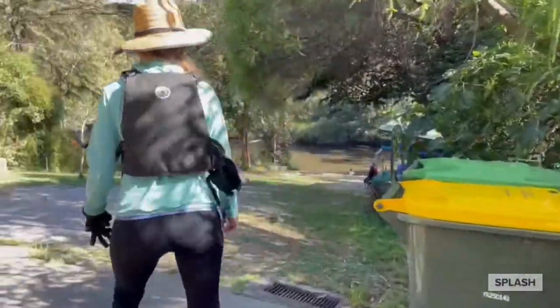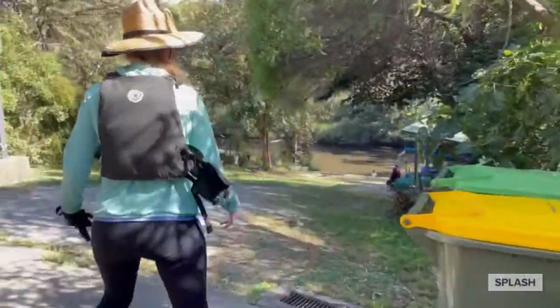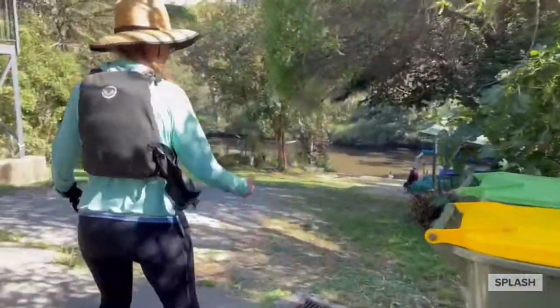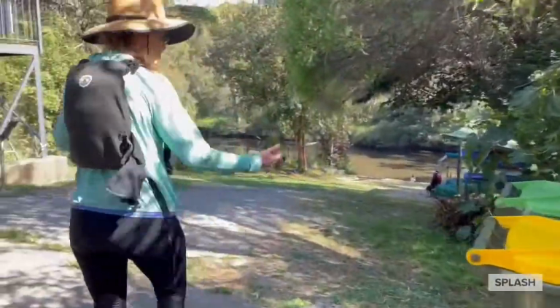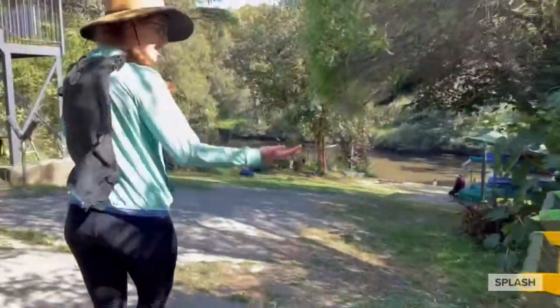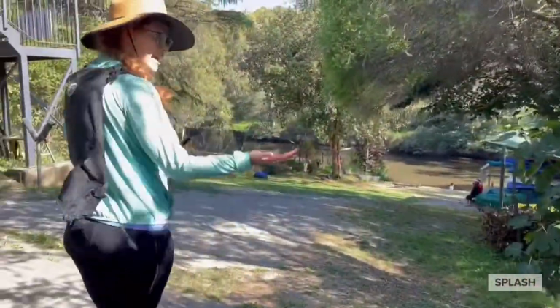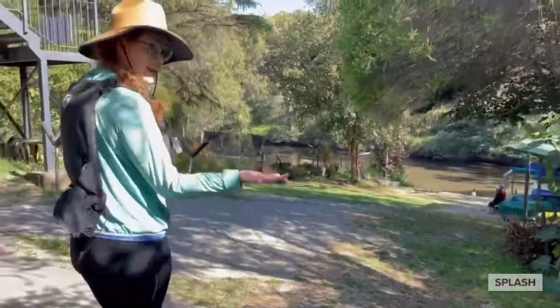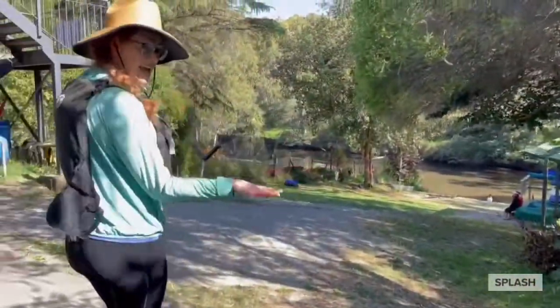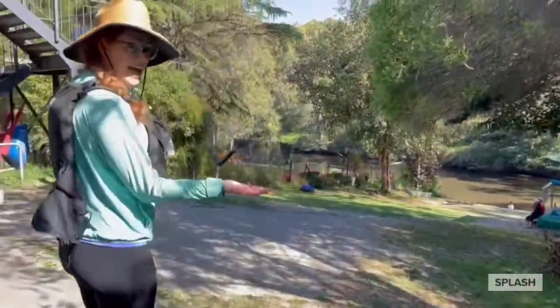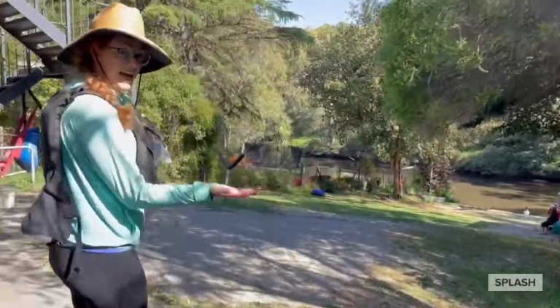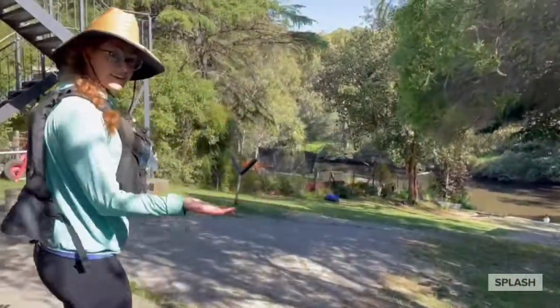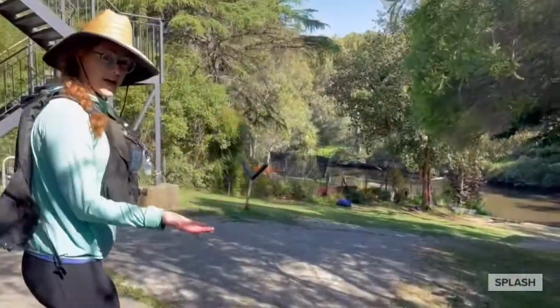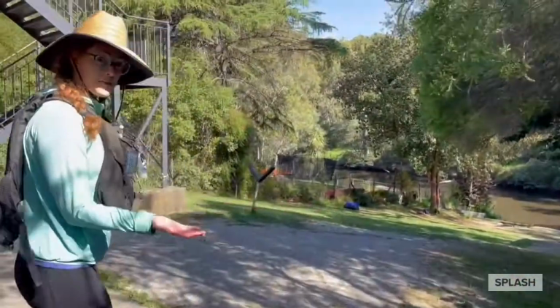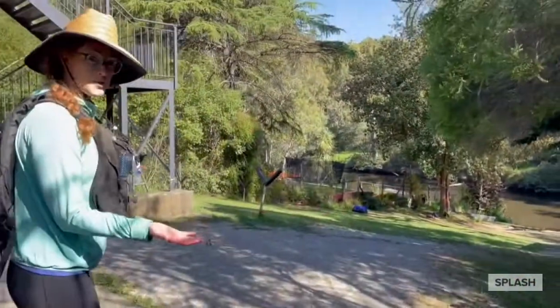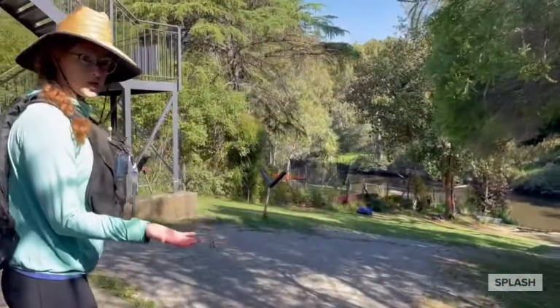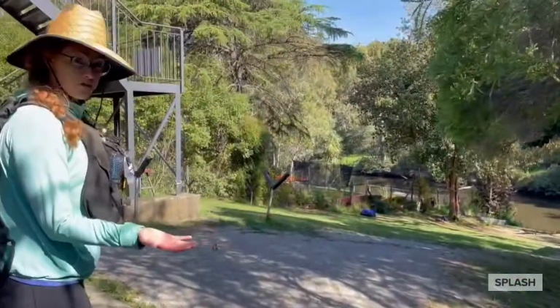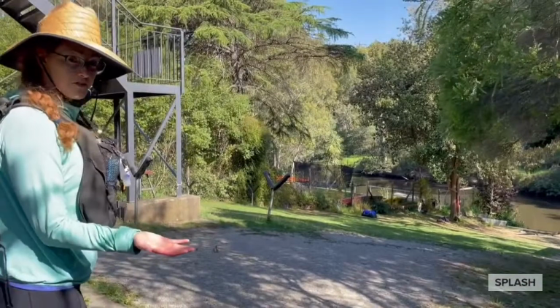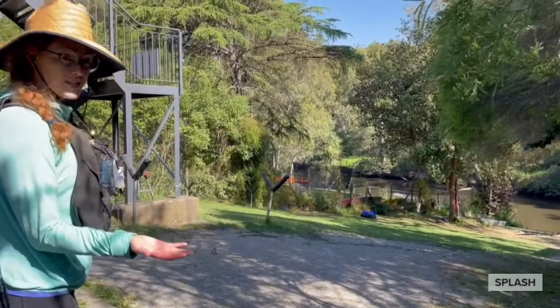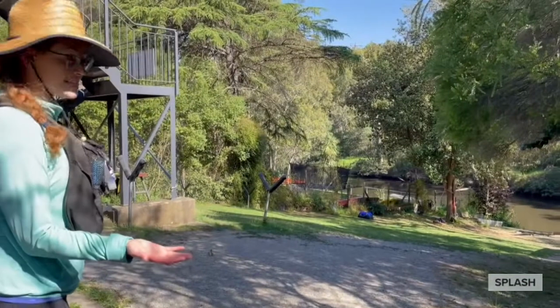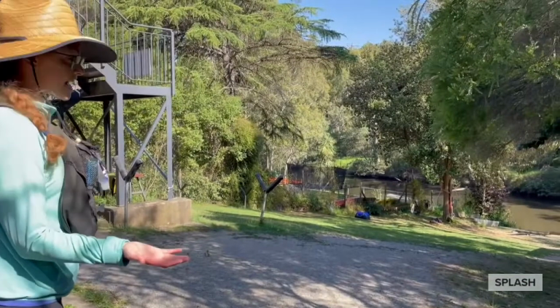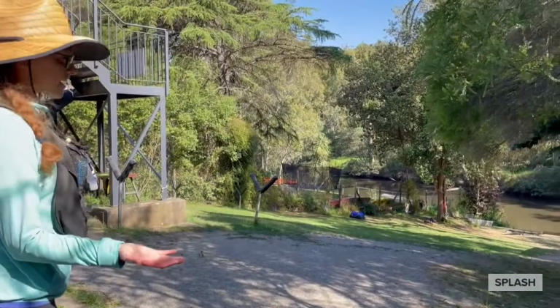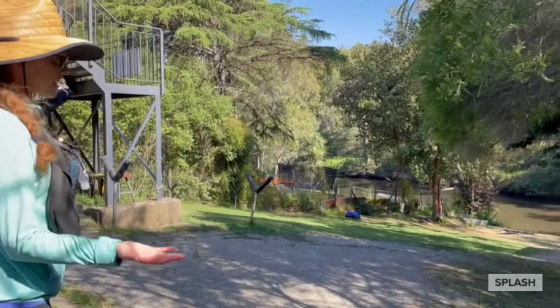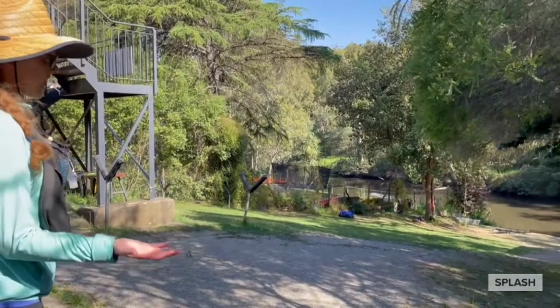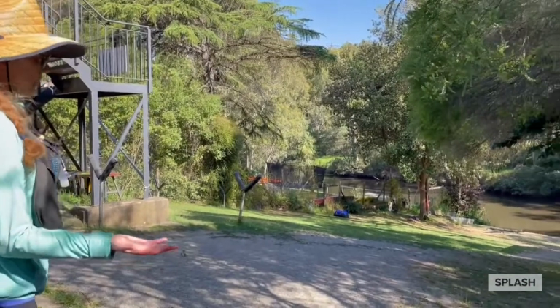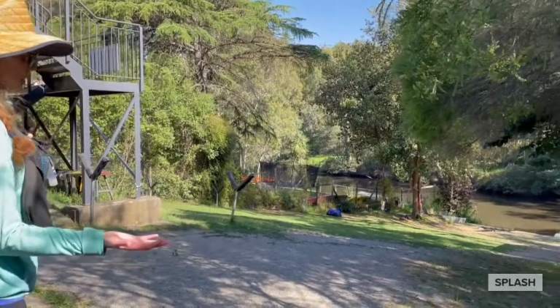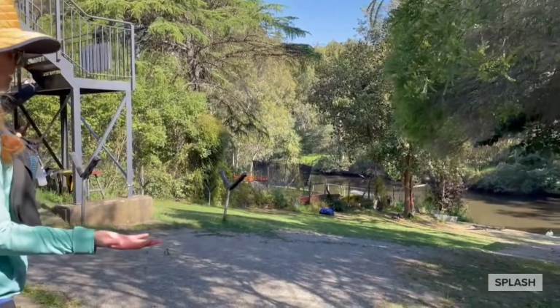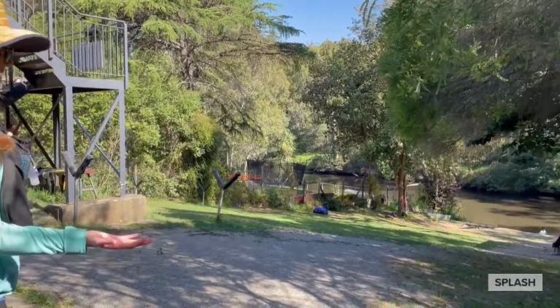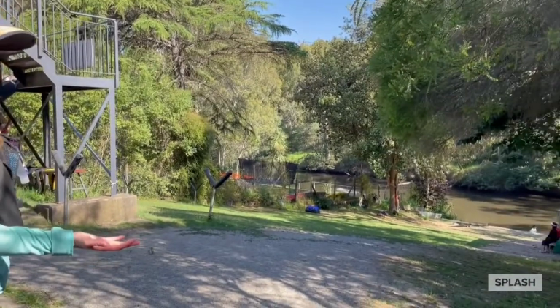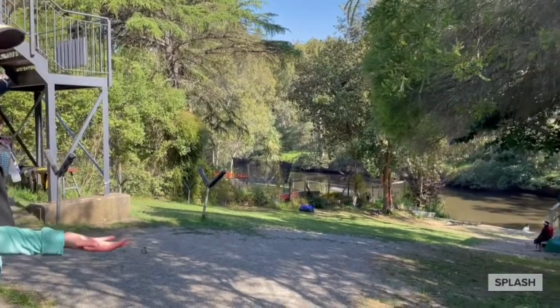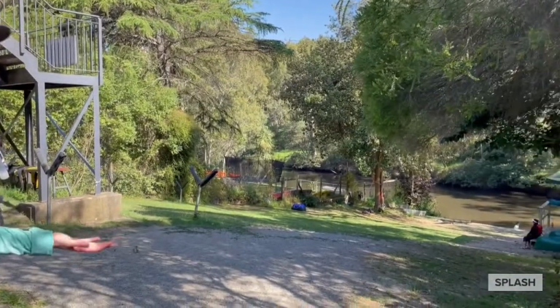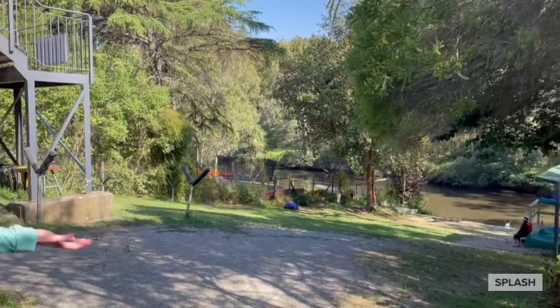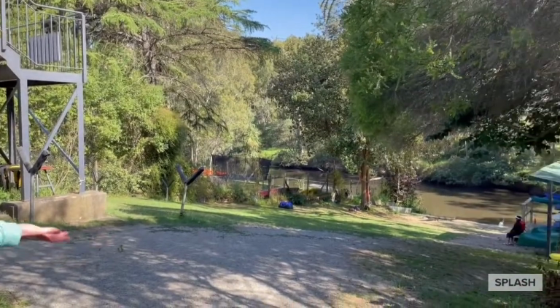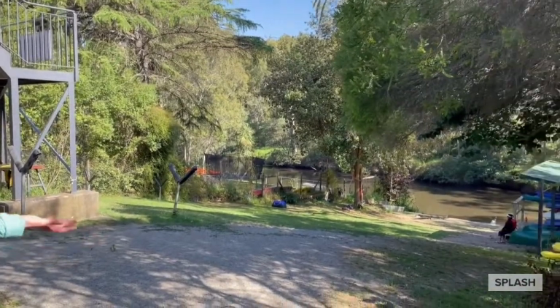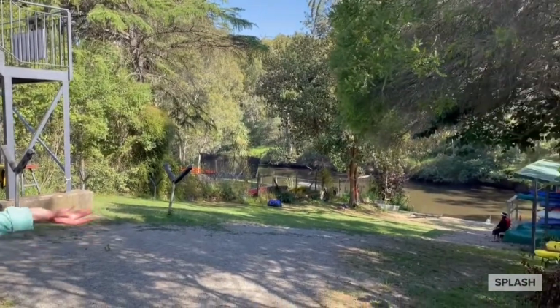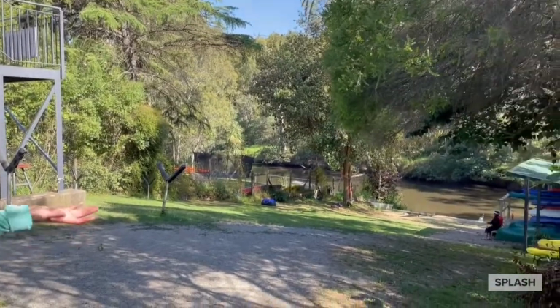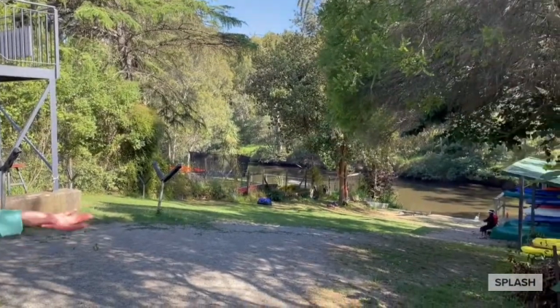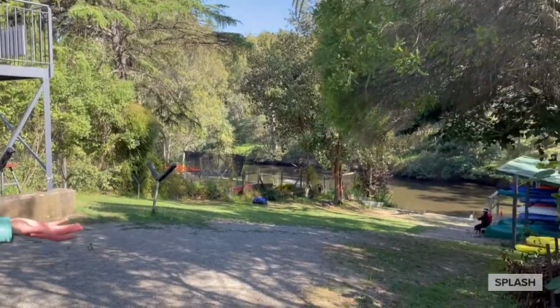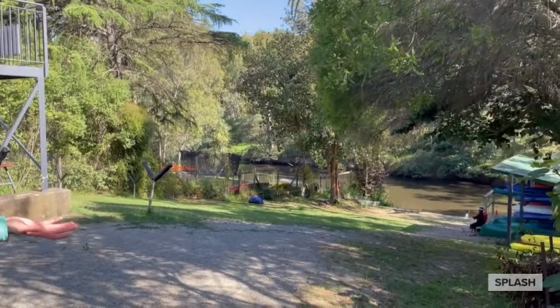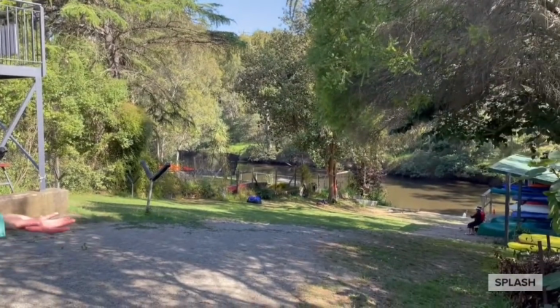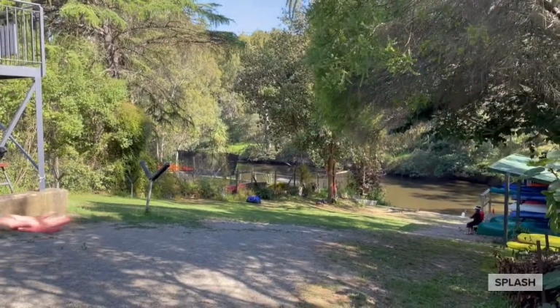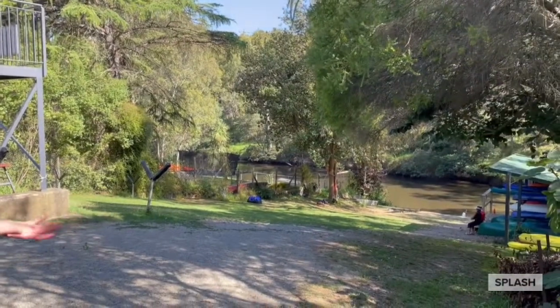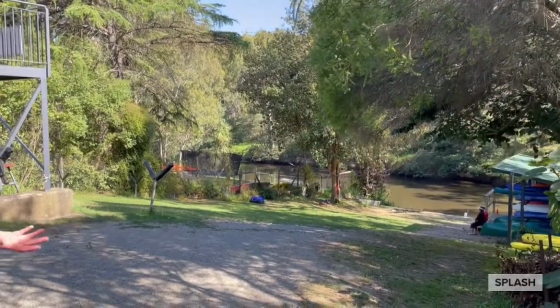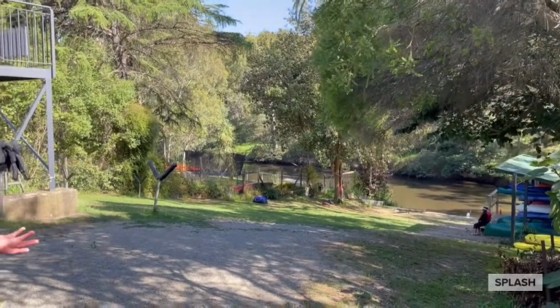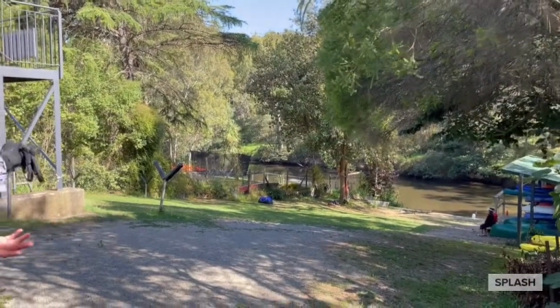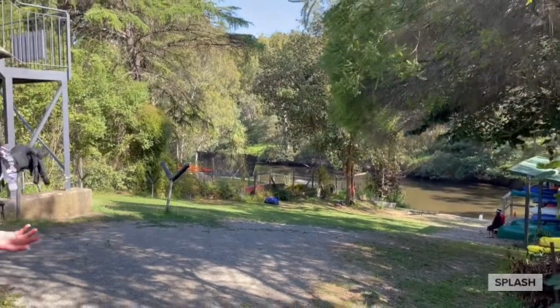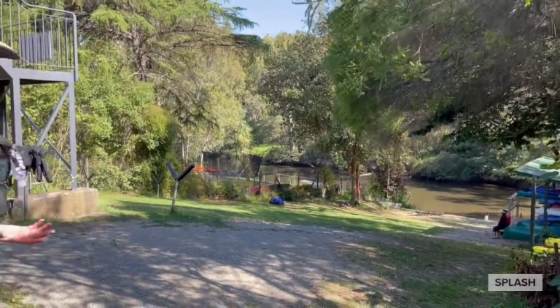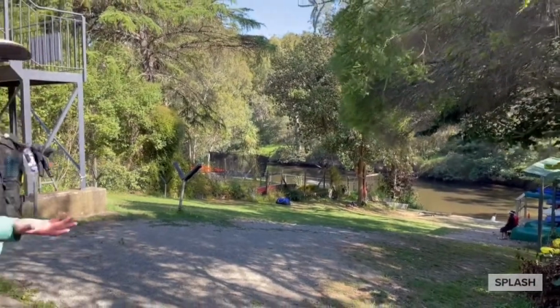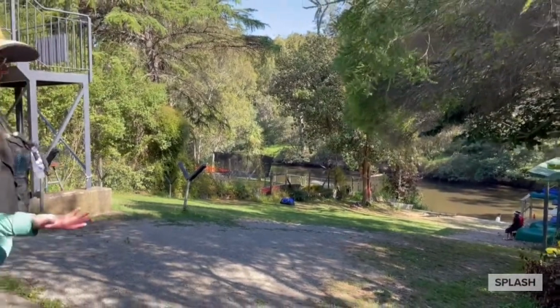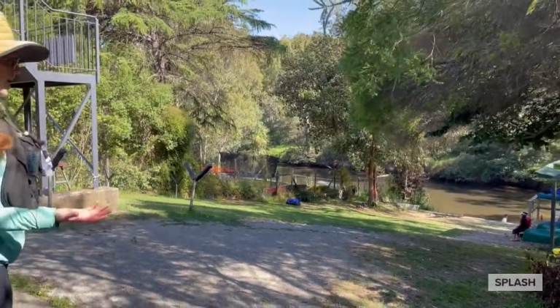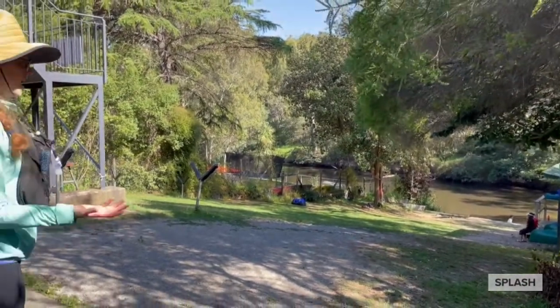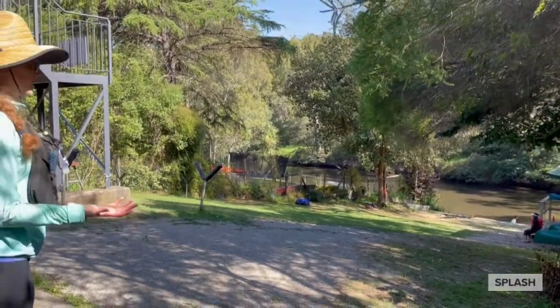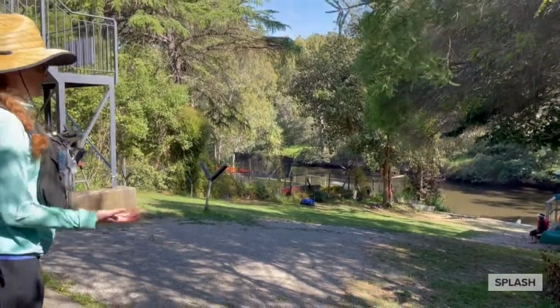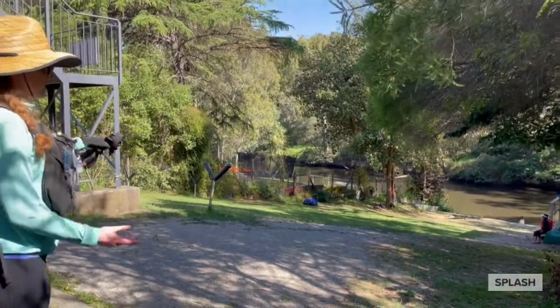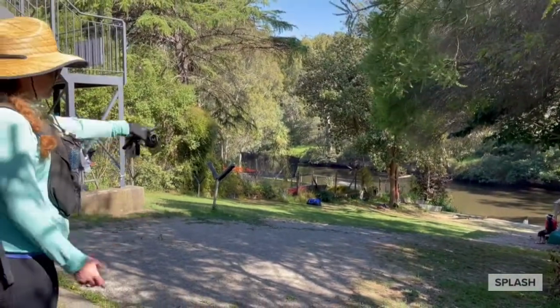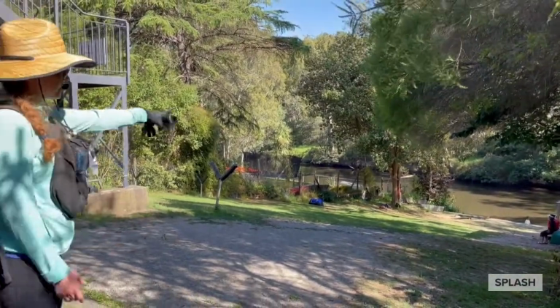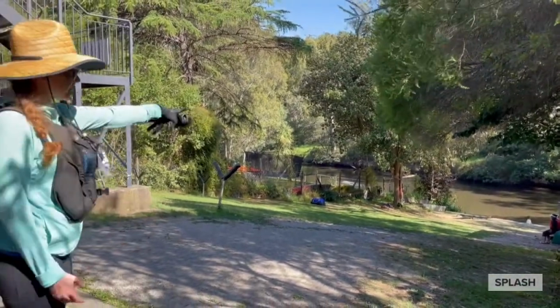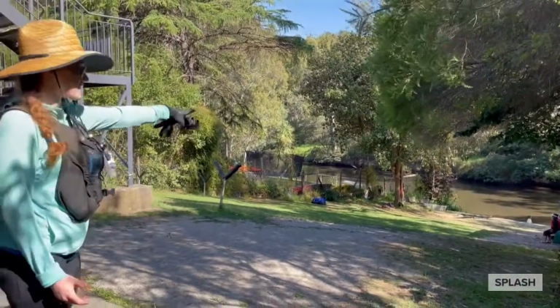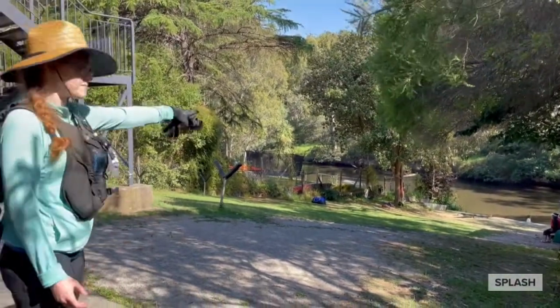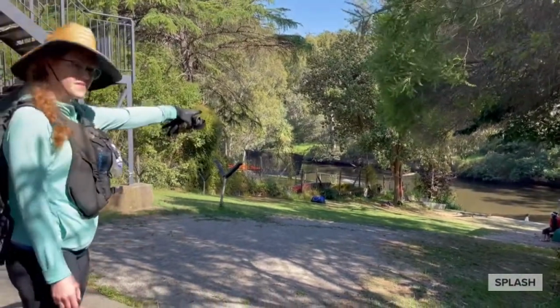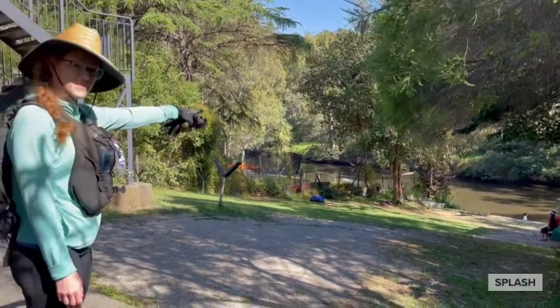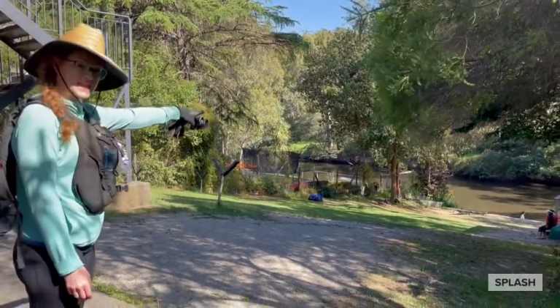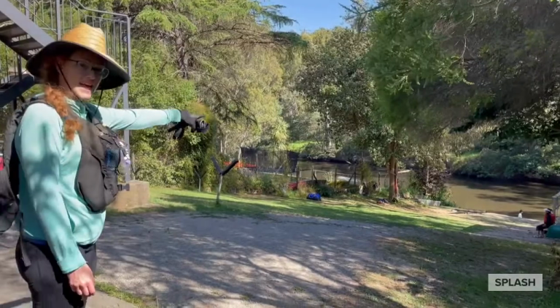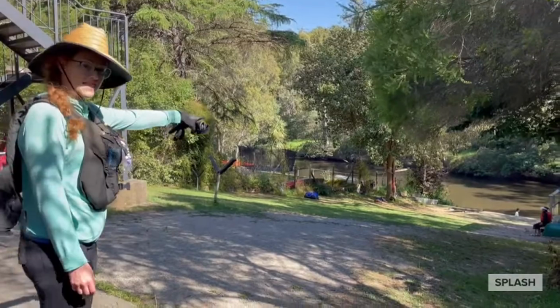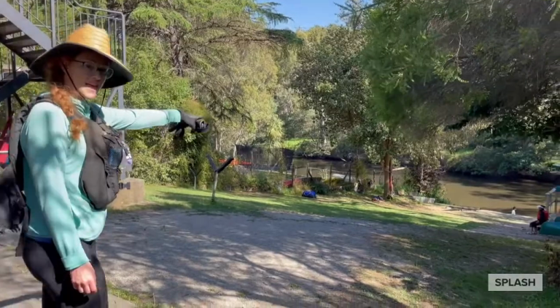Check it out — how beautiful is our club! So this is the backyard sort of, of the house, and you can see the river down there.